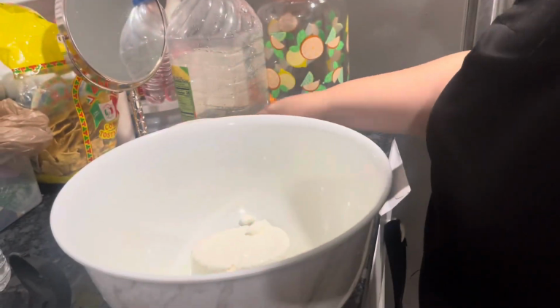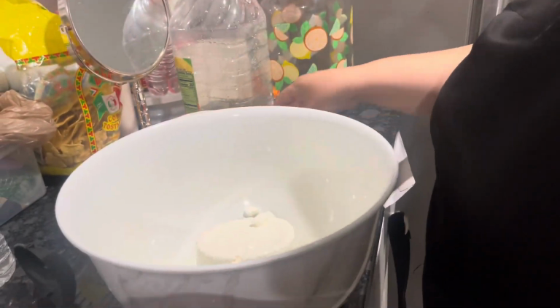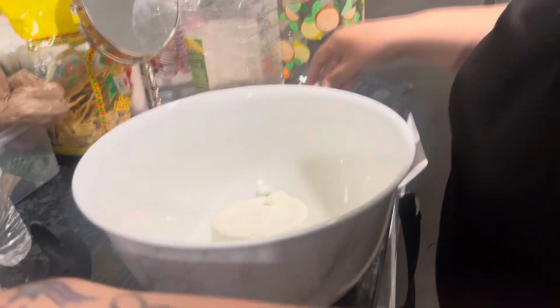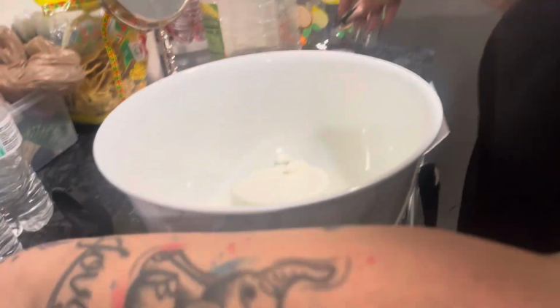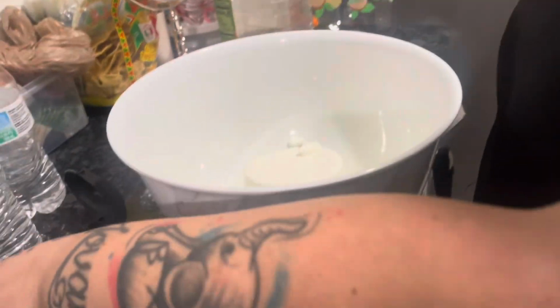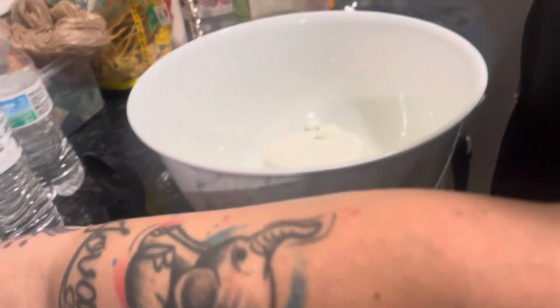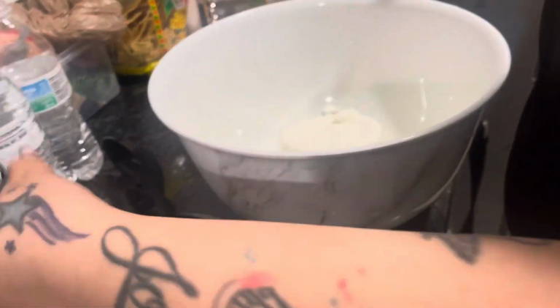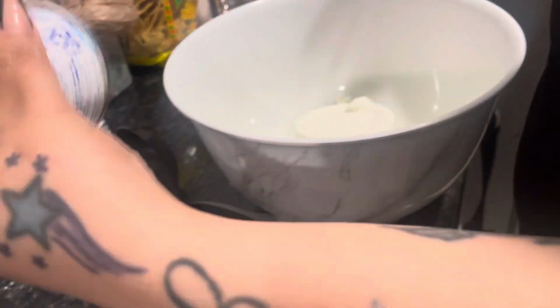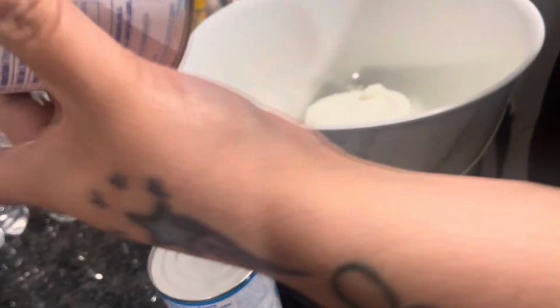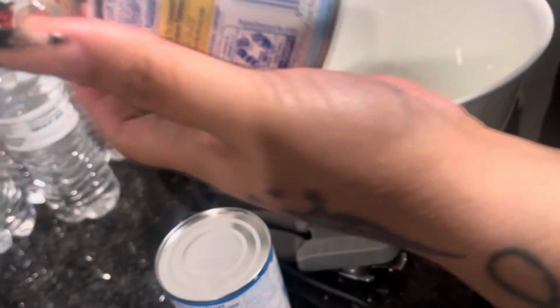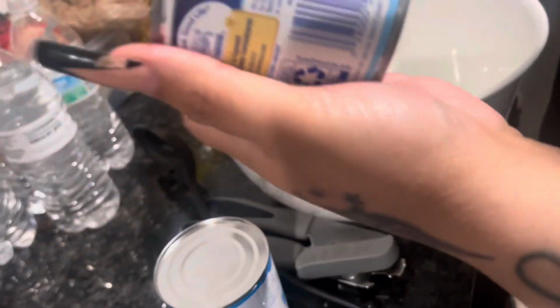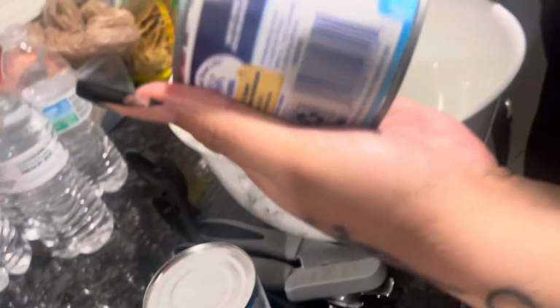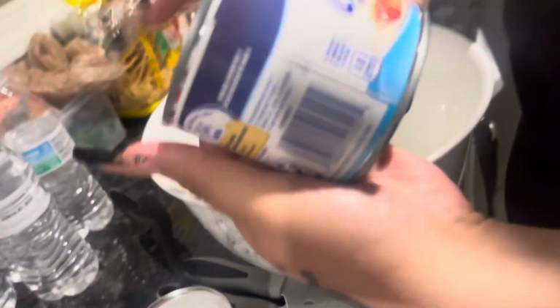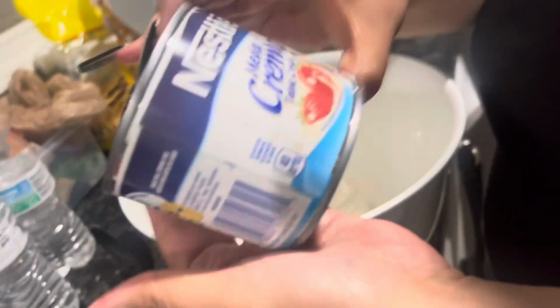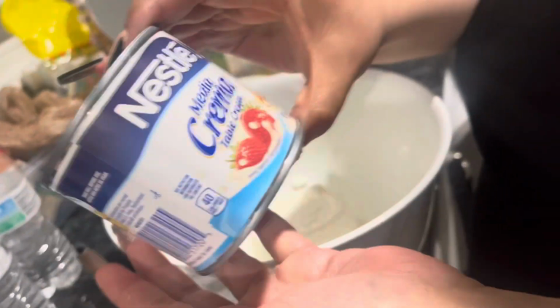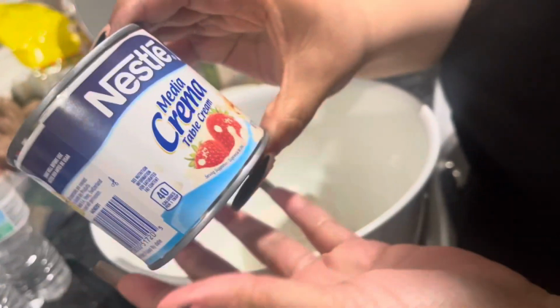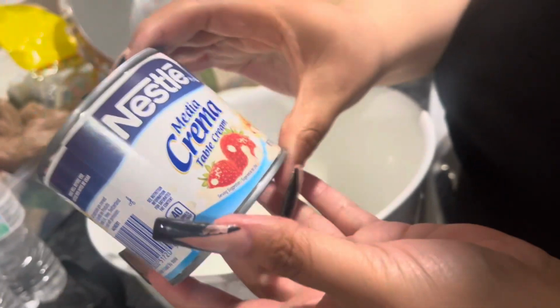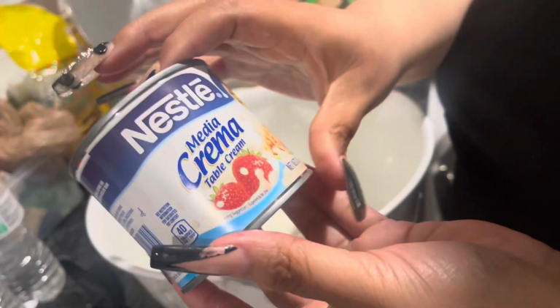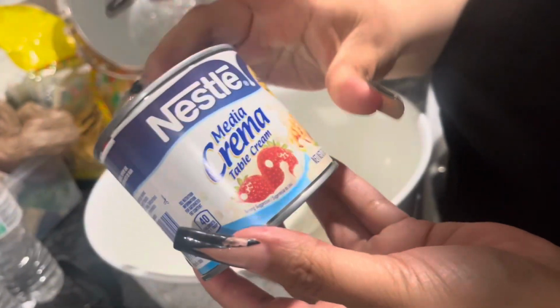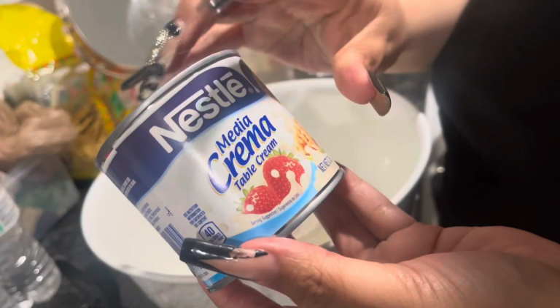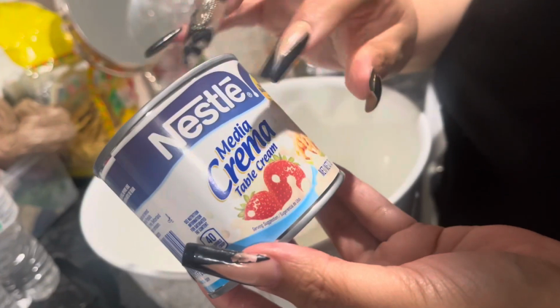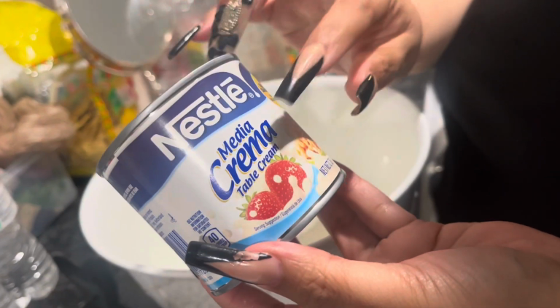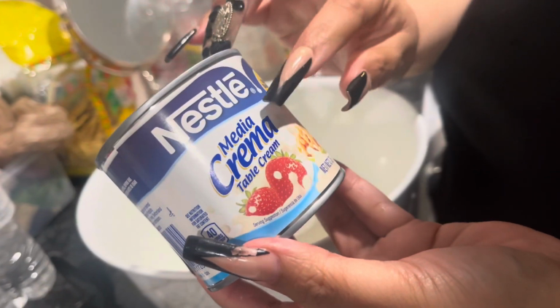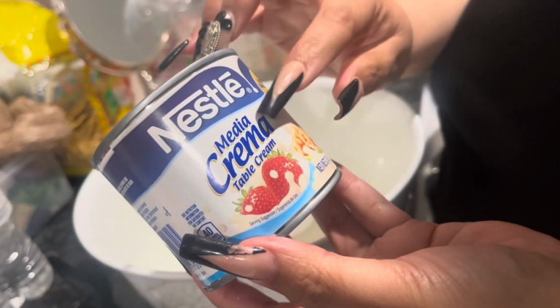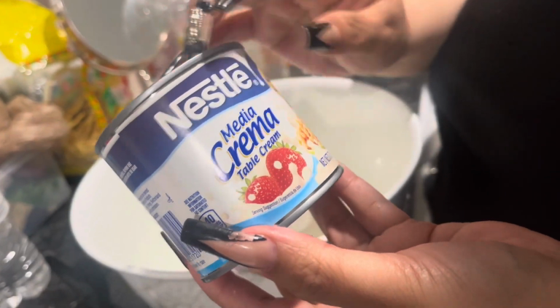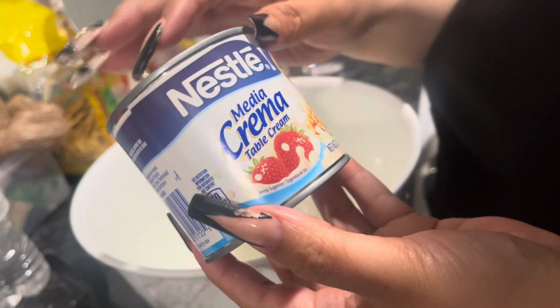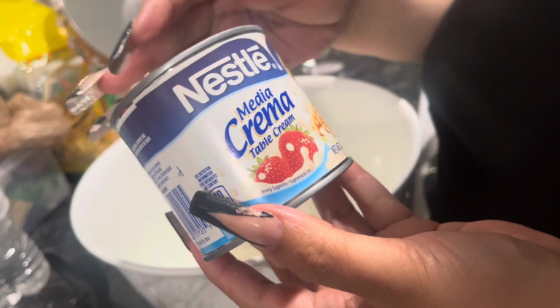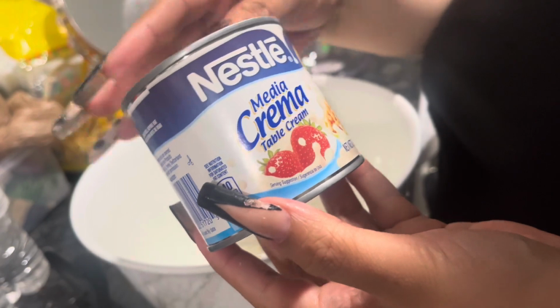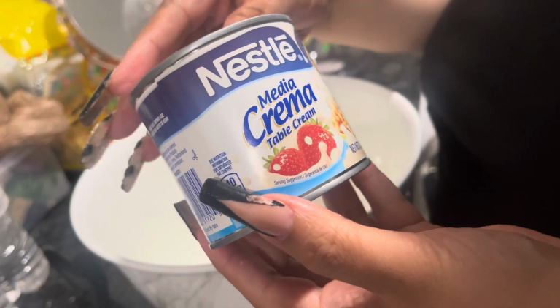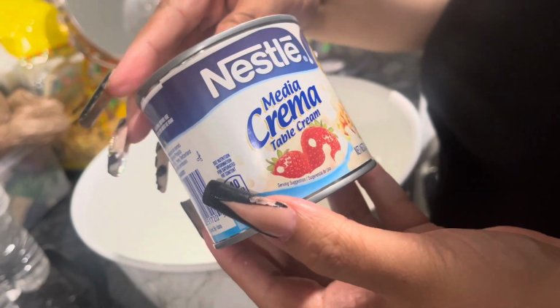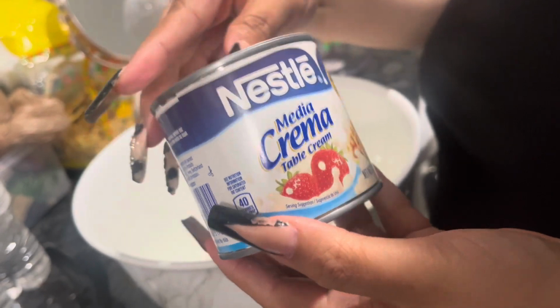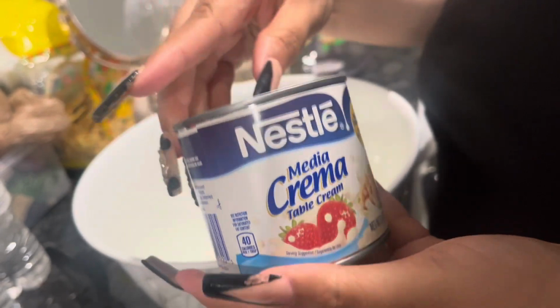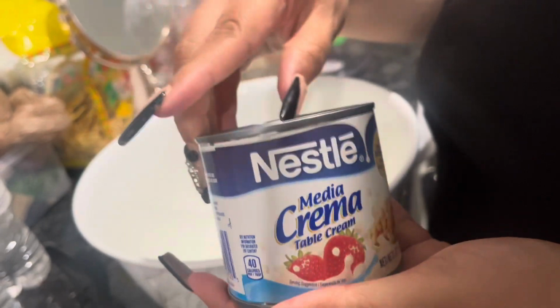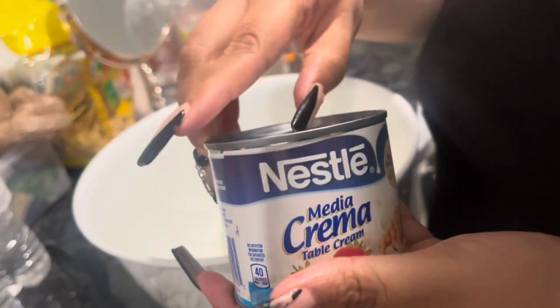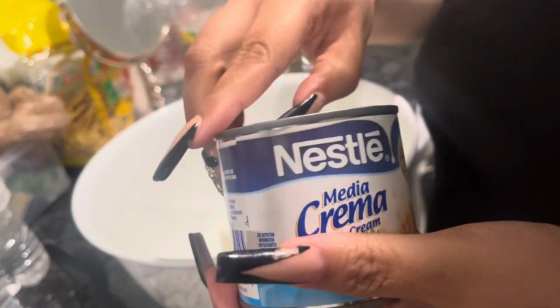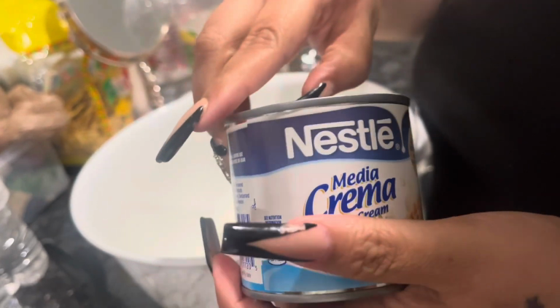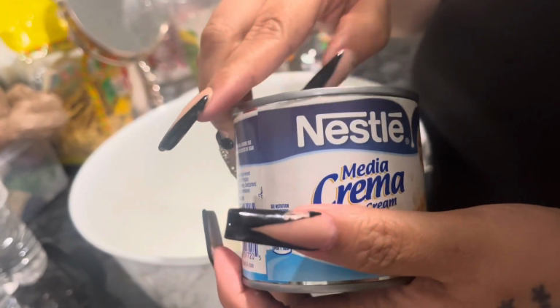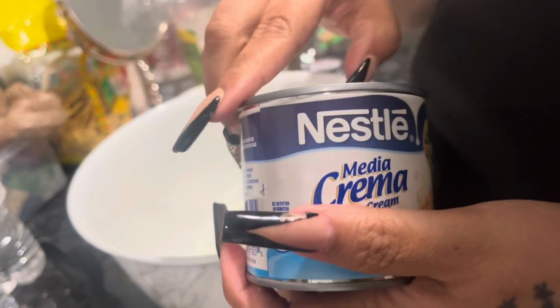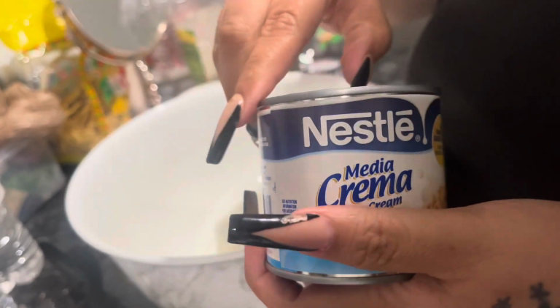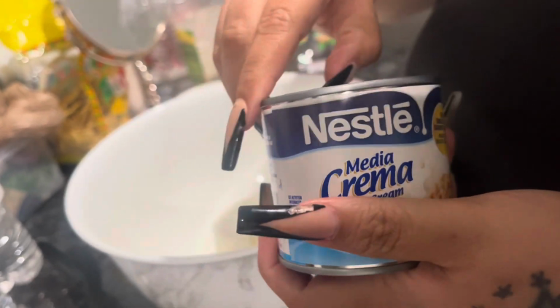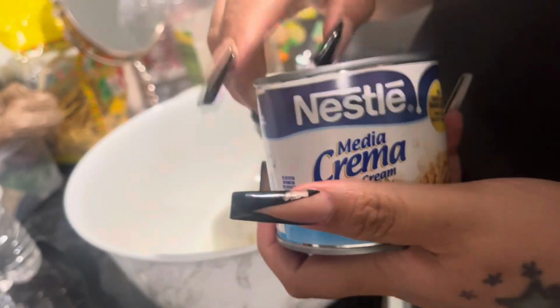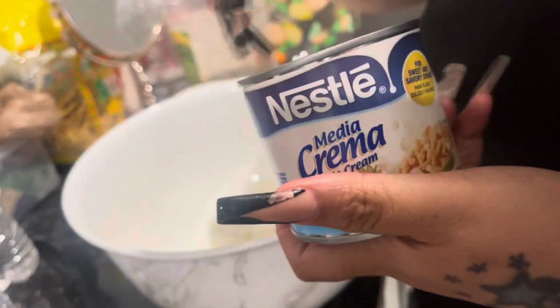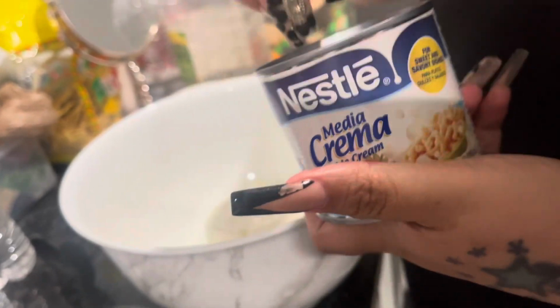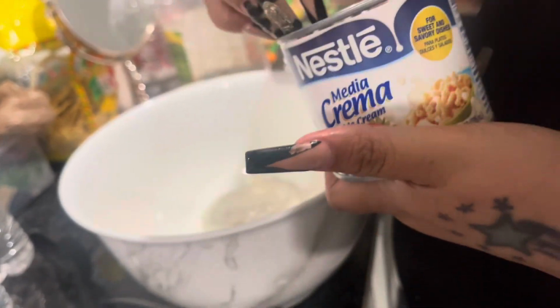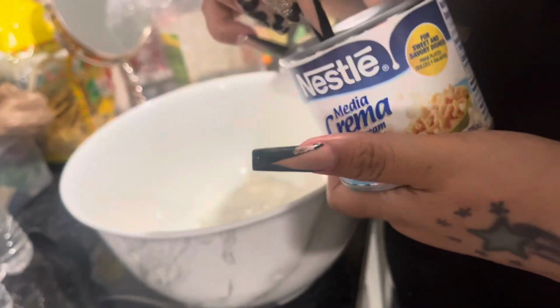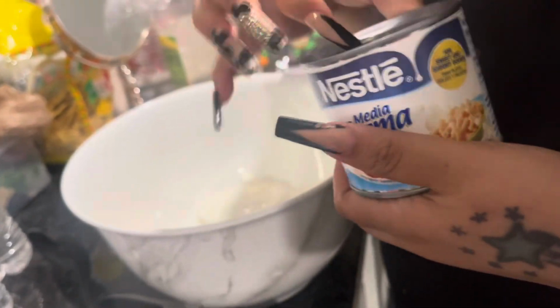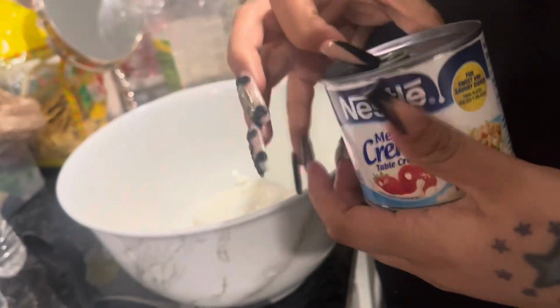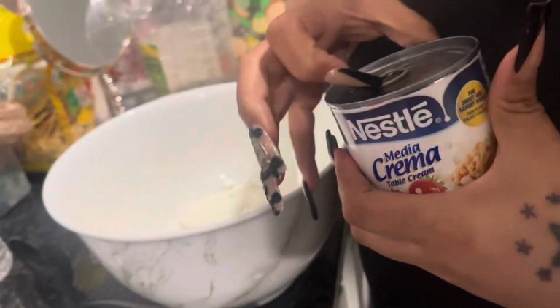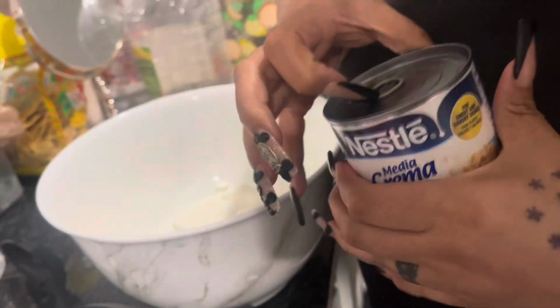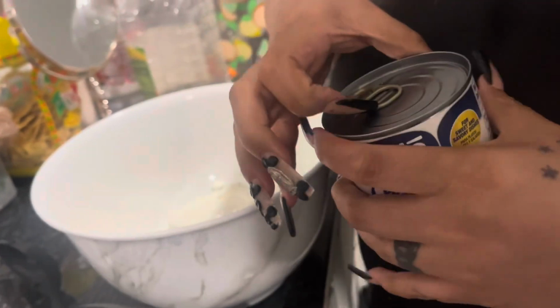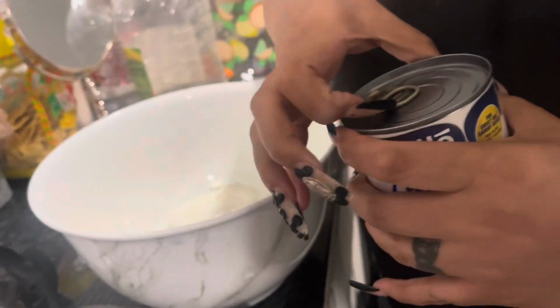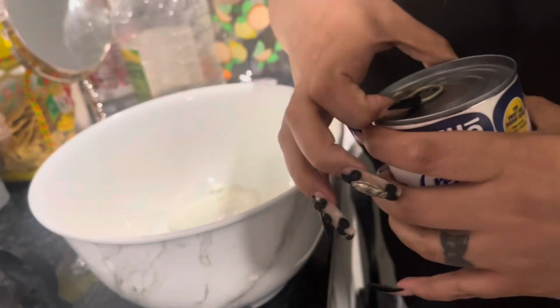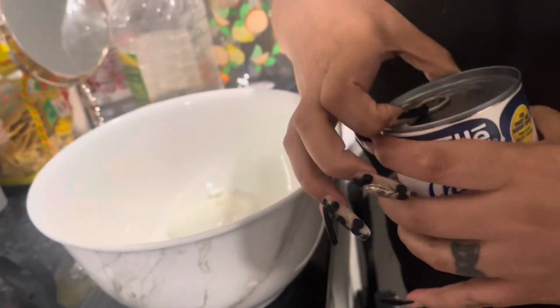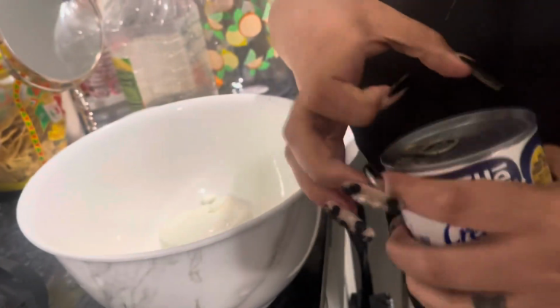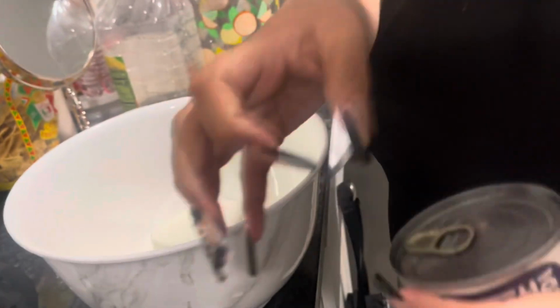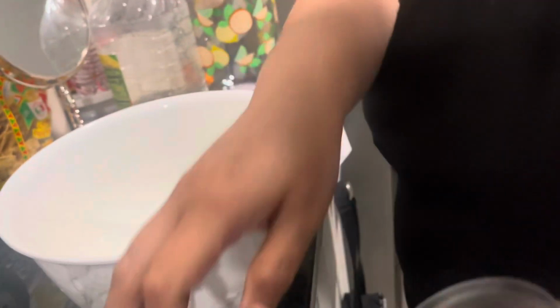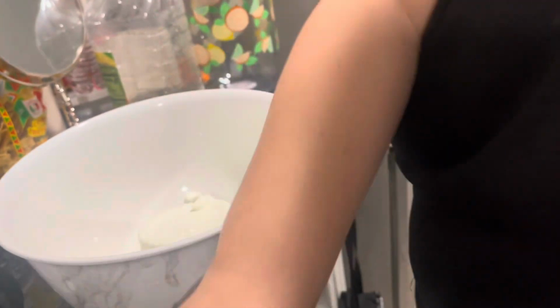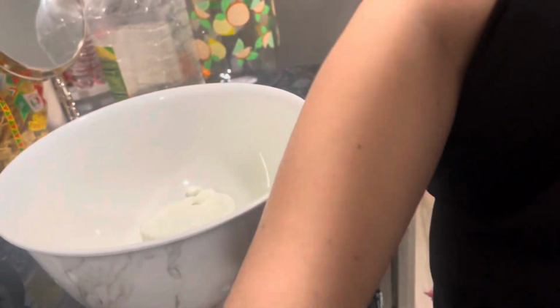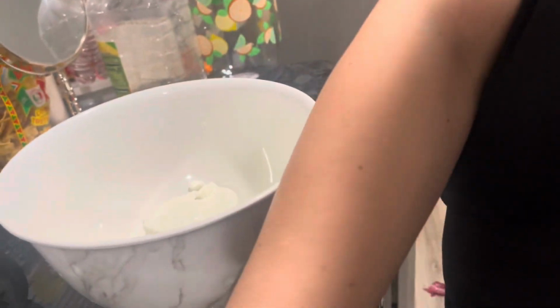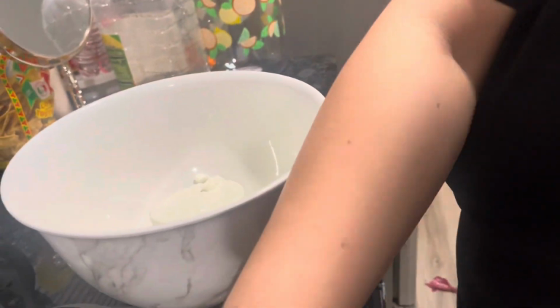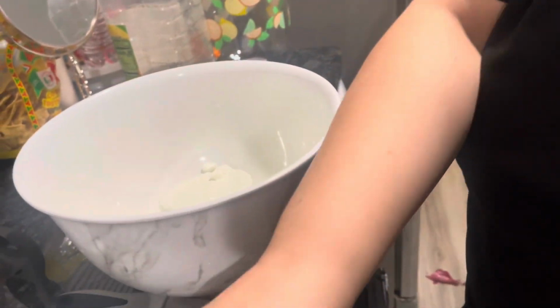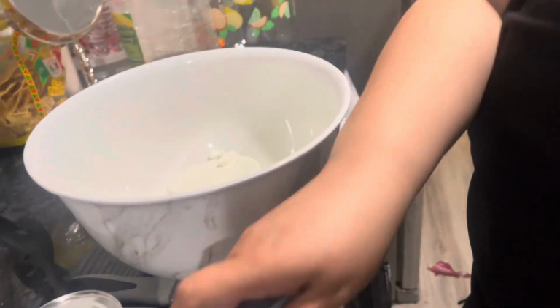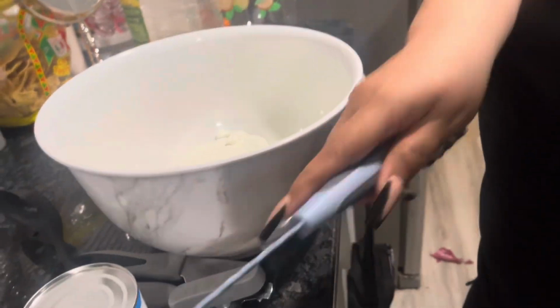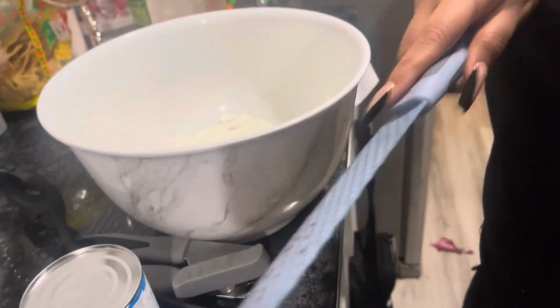Next we're gonna go ahead and add the media crema — yes, the whole thing.